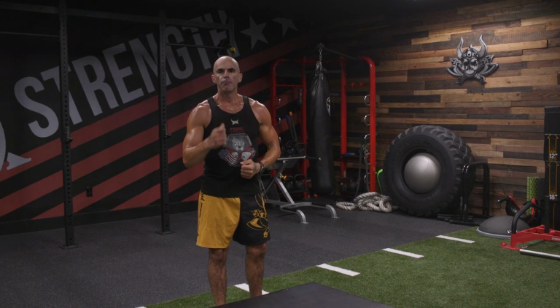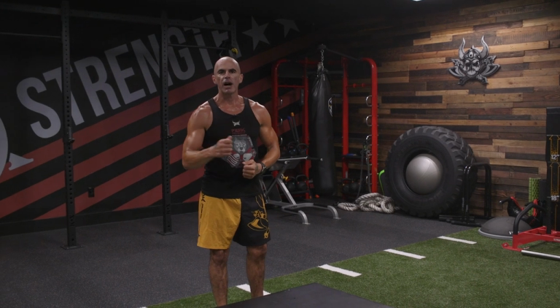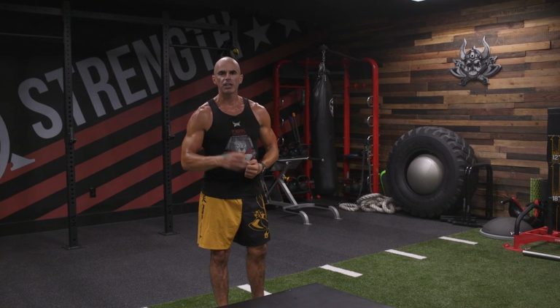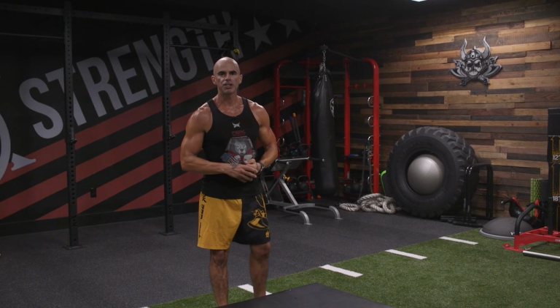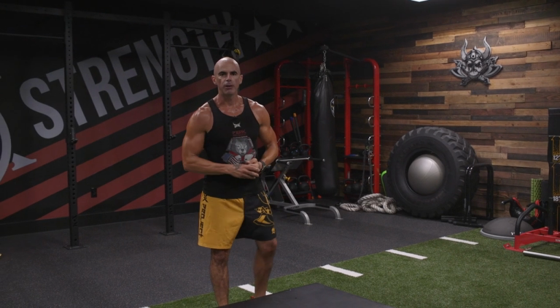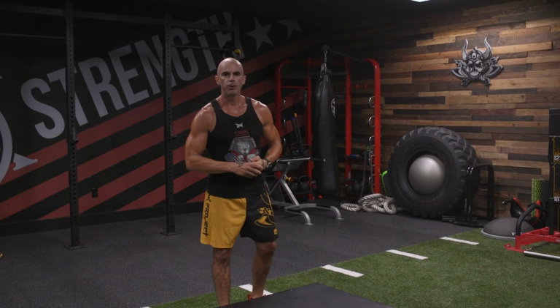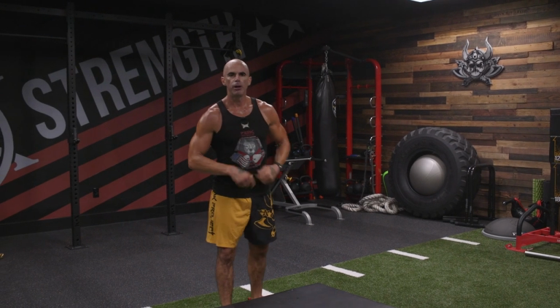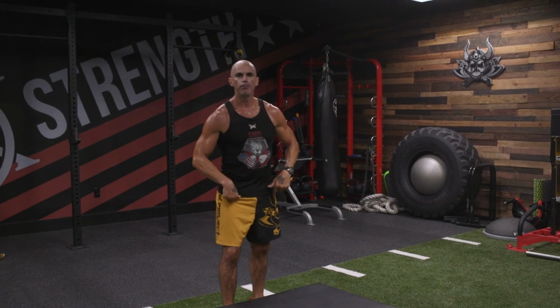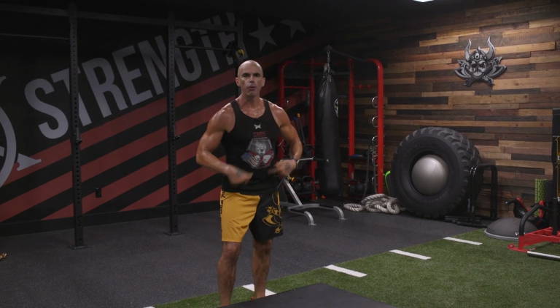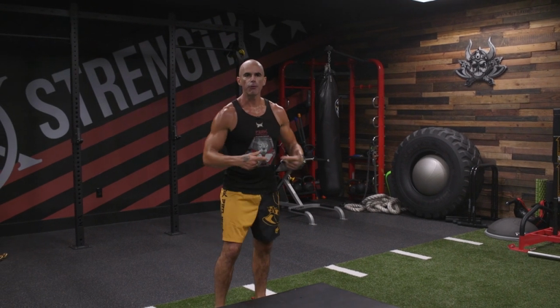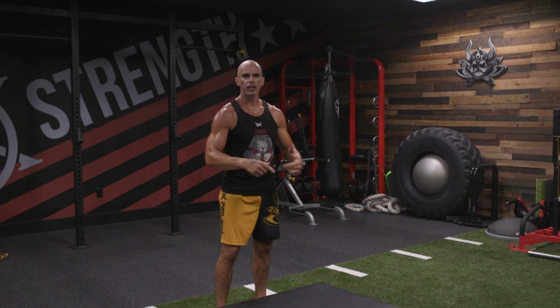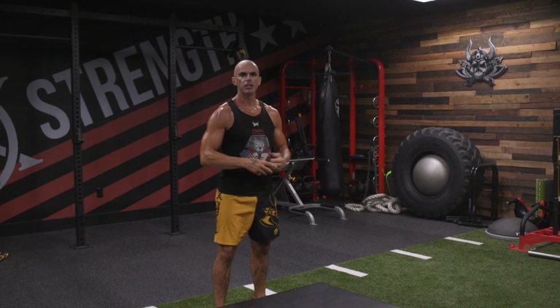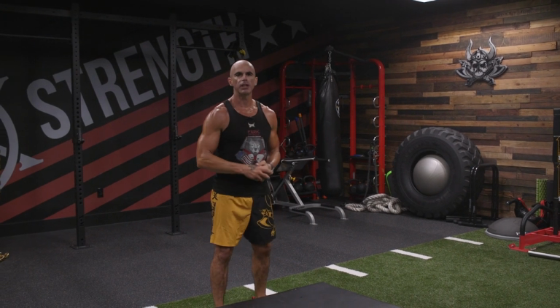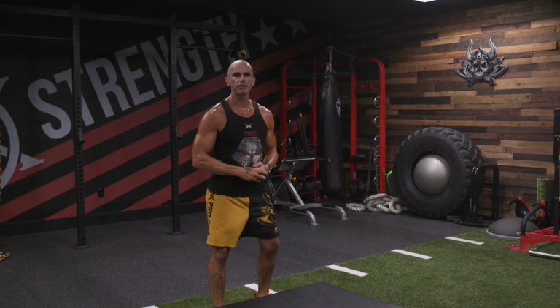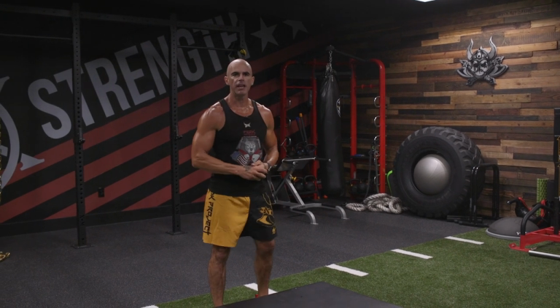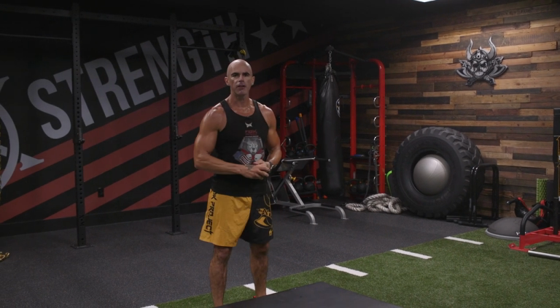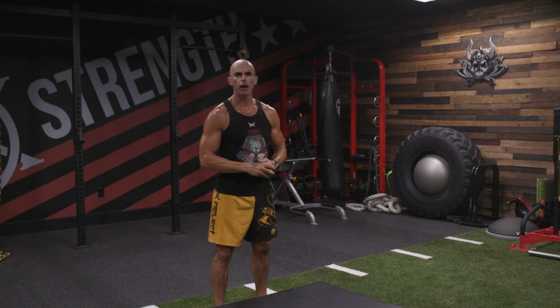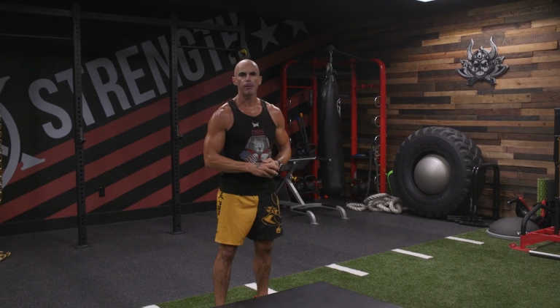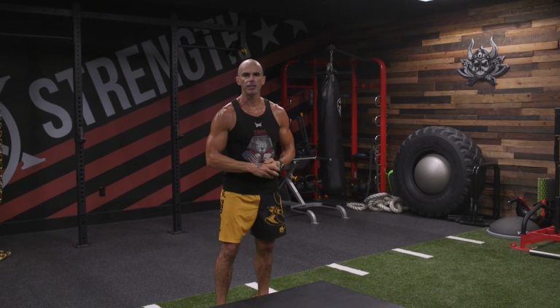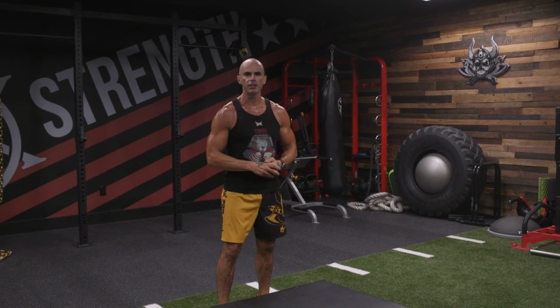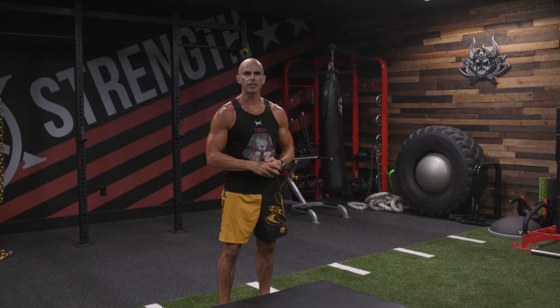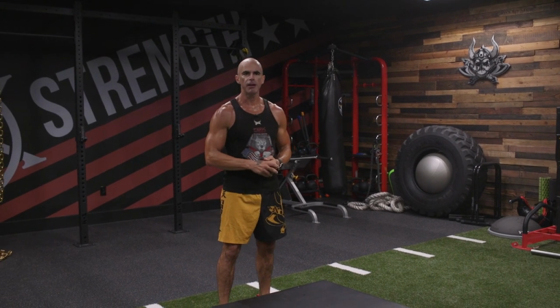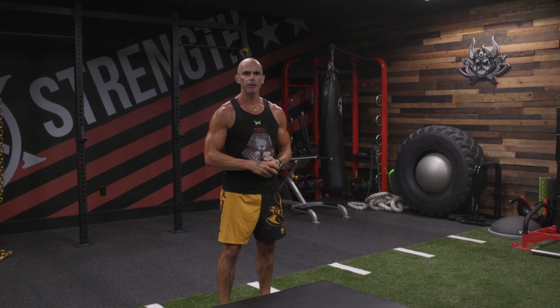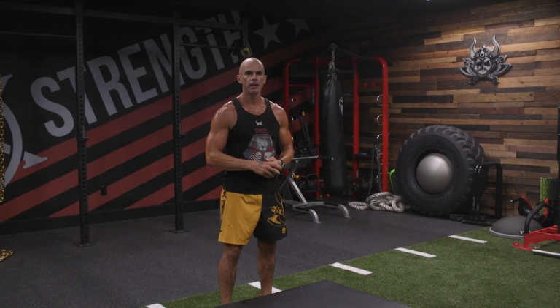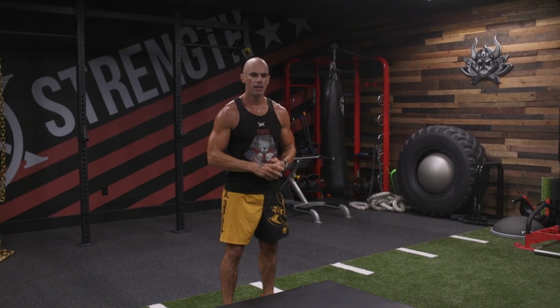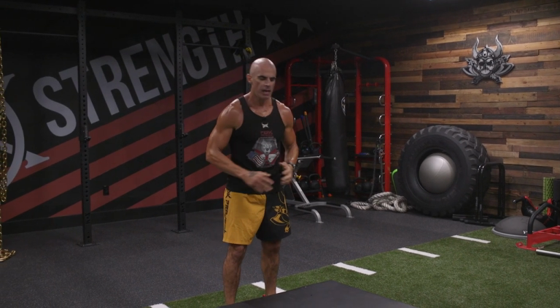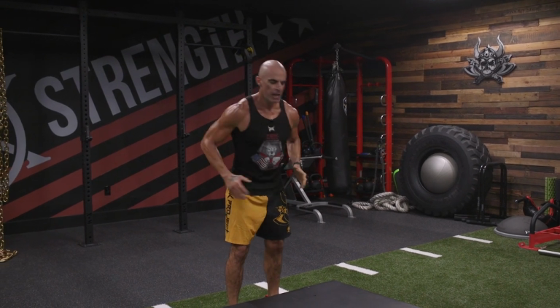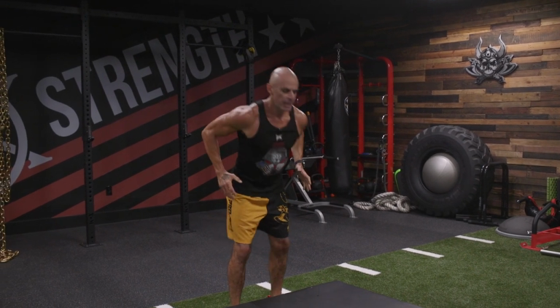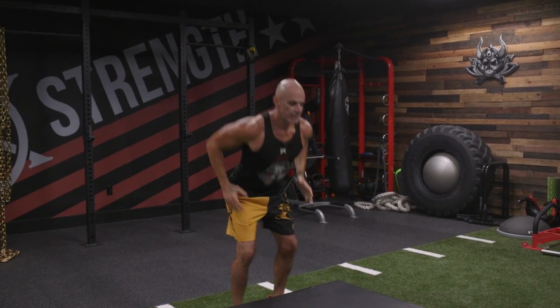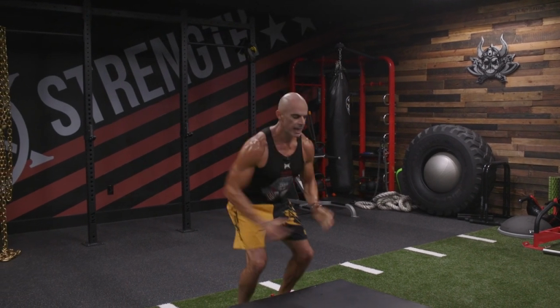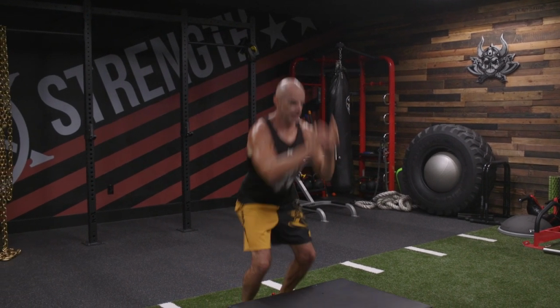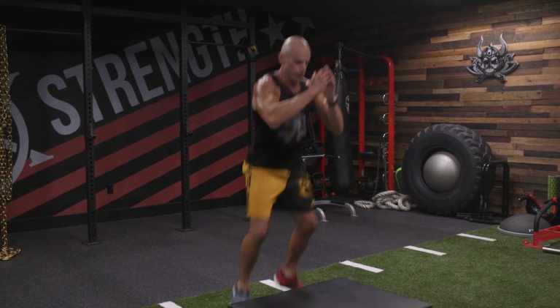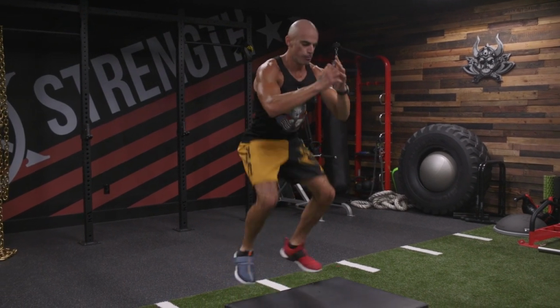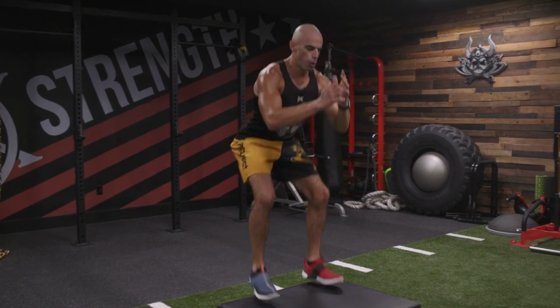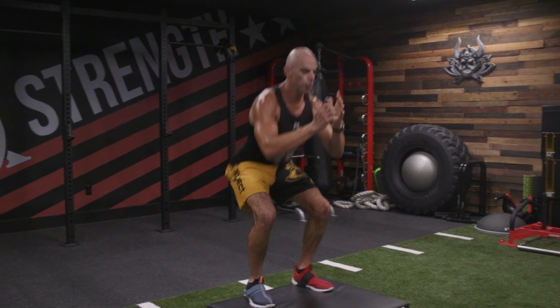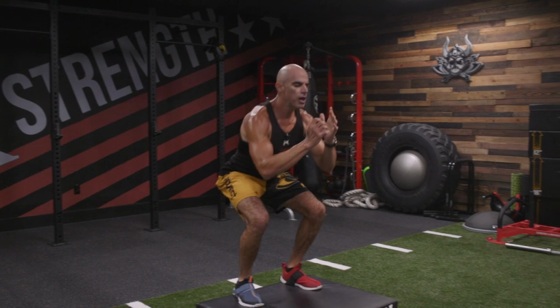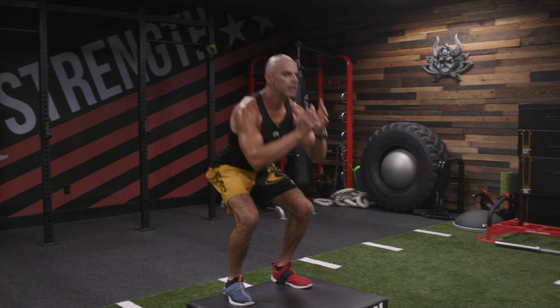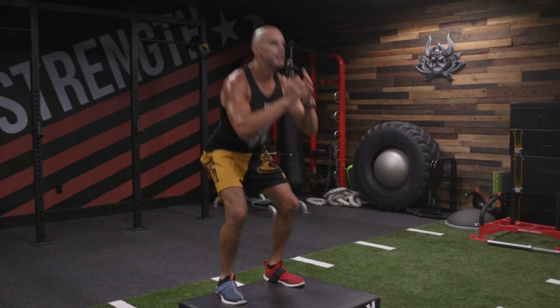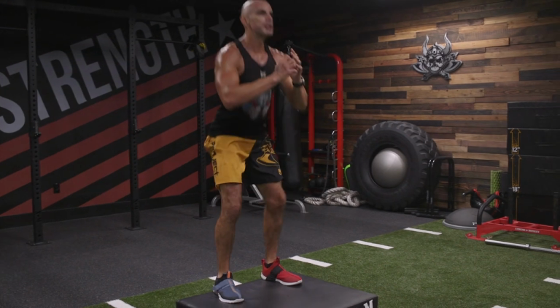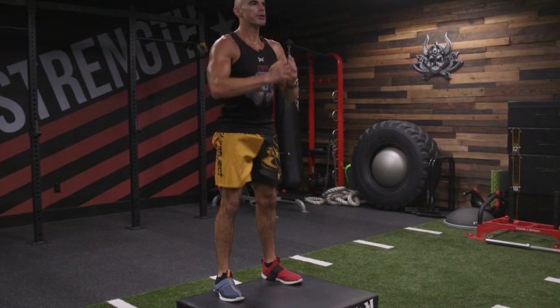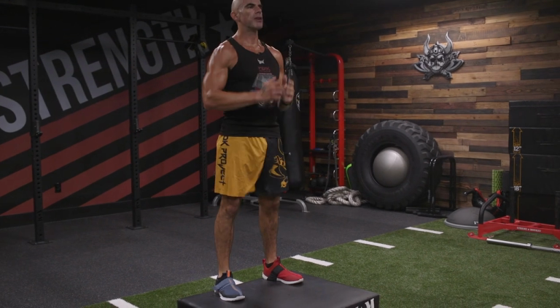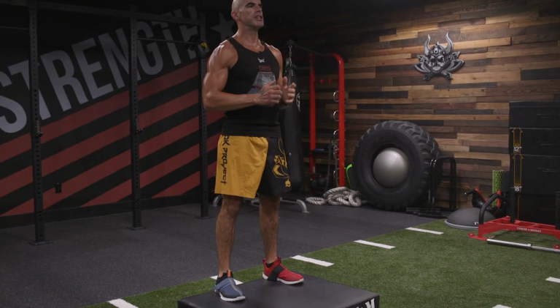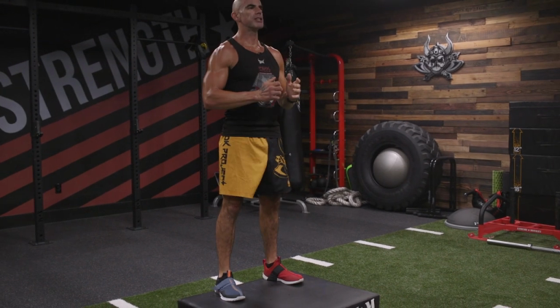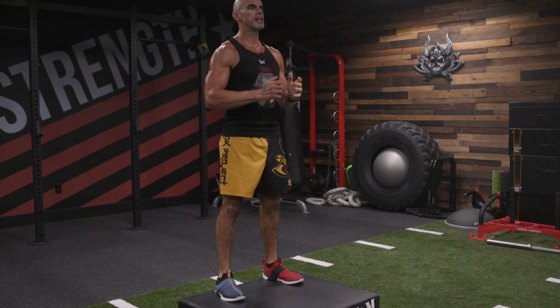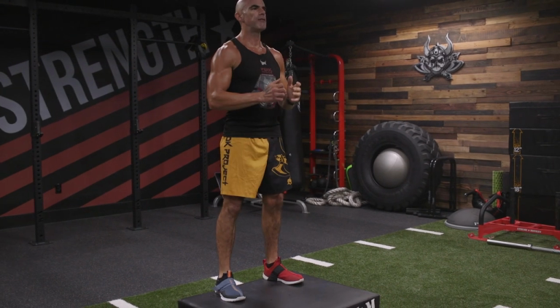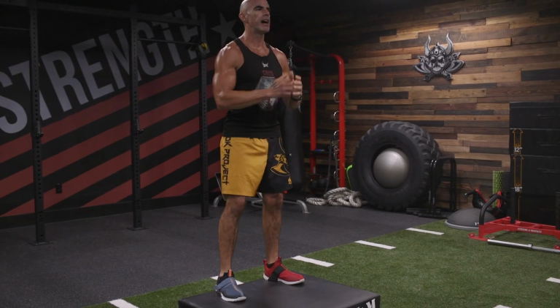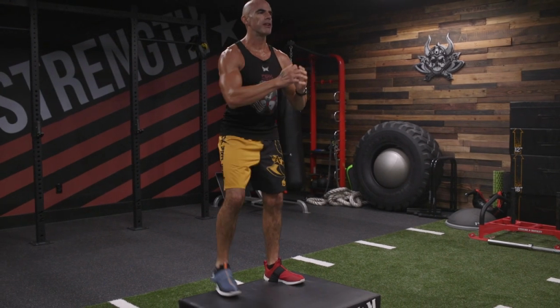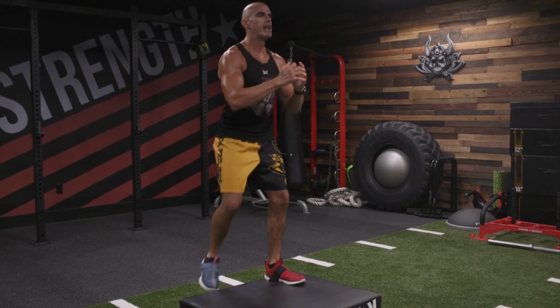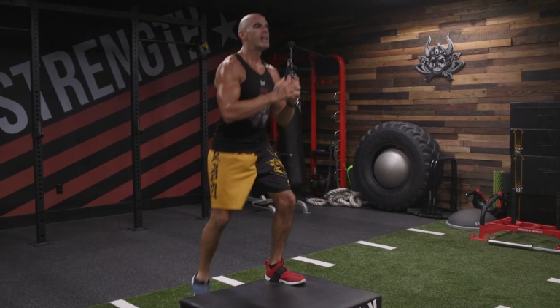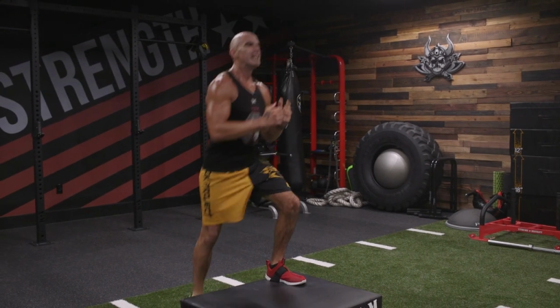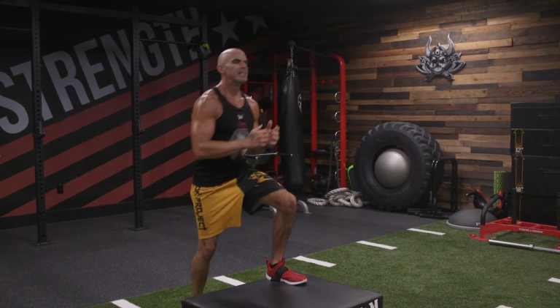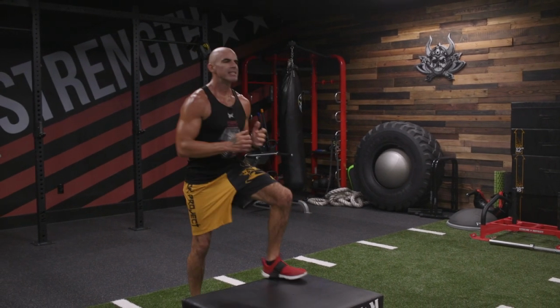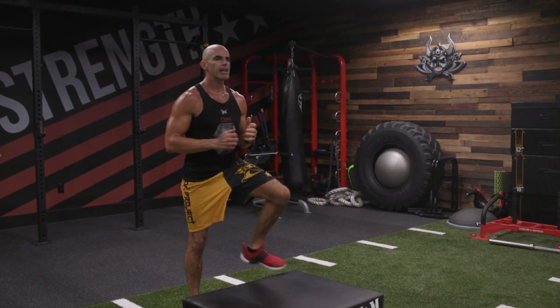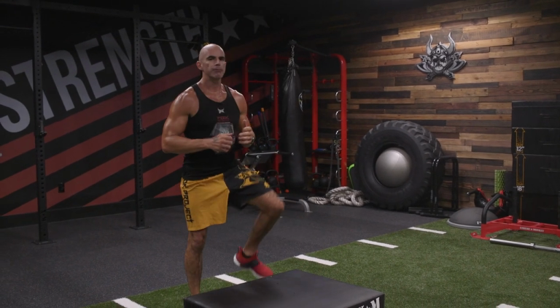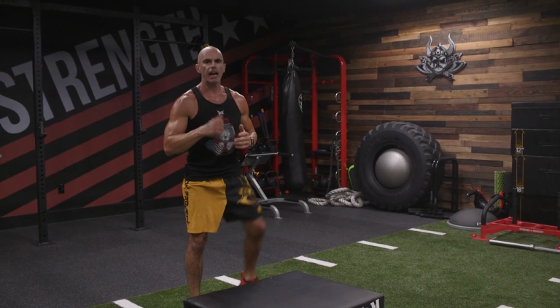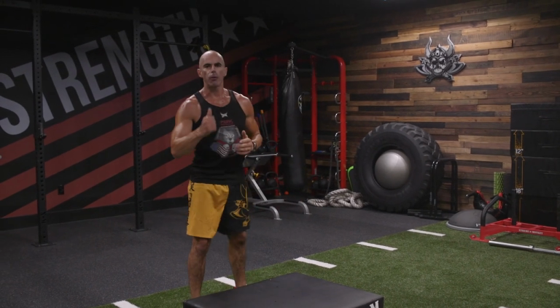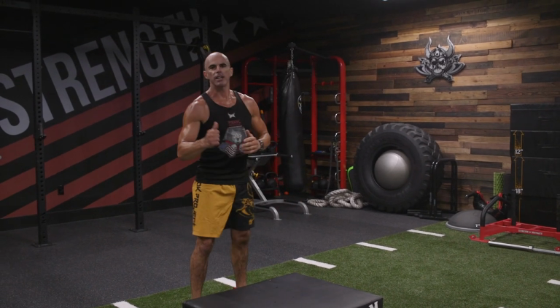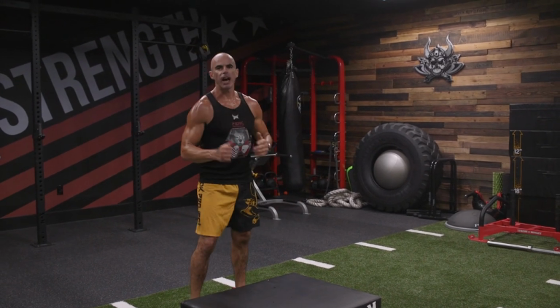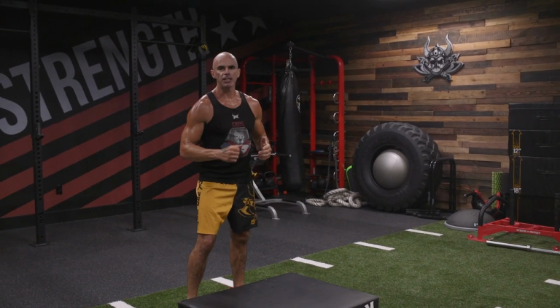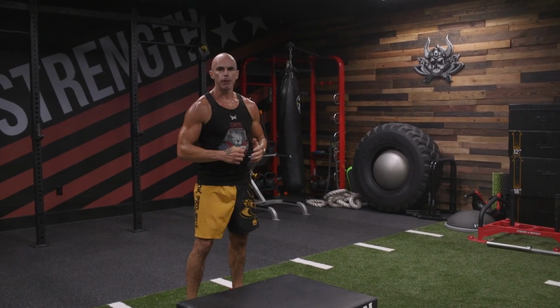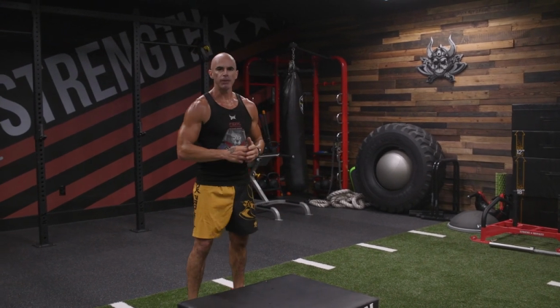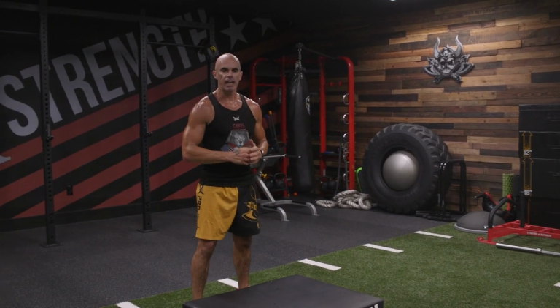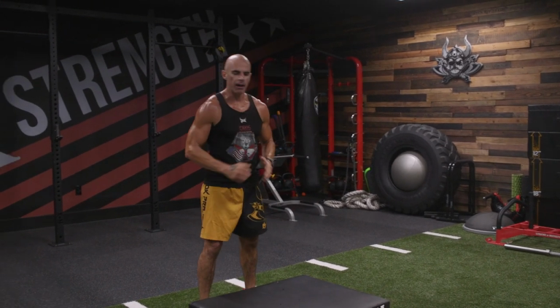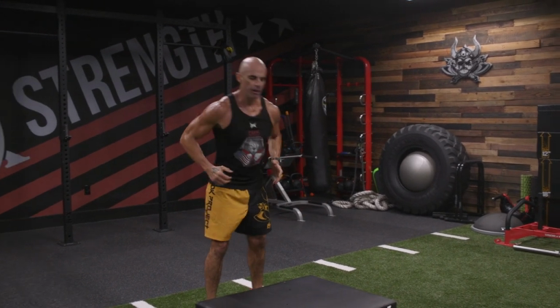Box jump. Both feet are going to jump together up onto your step. Land smooth. Straighten yourself out. Step down. We're not jumping down.